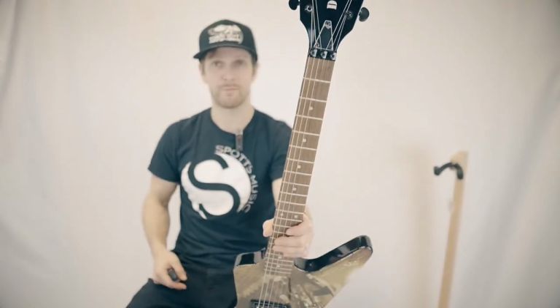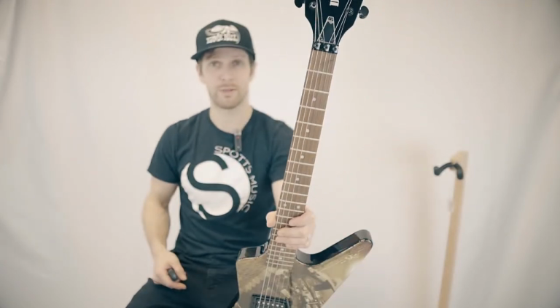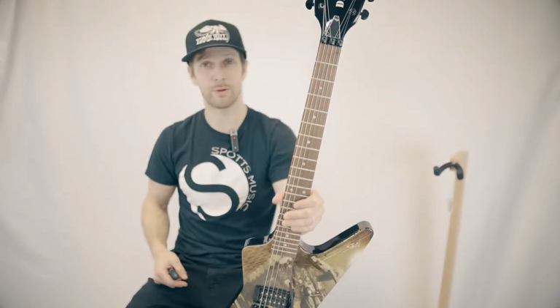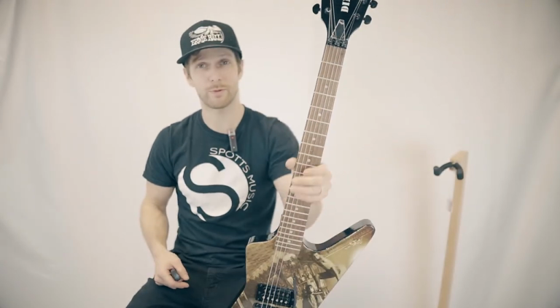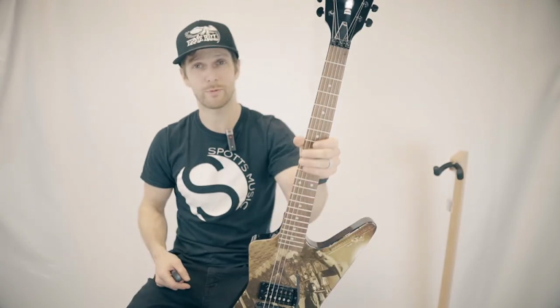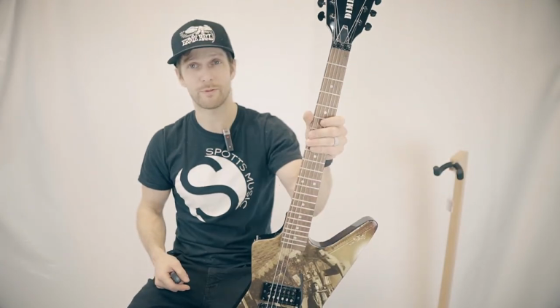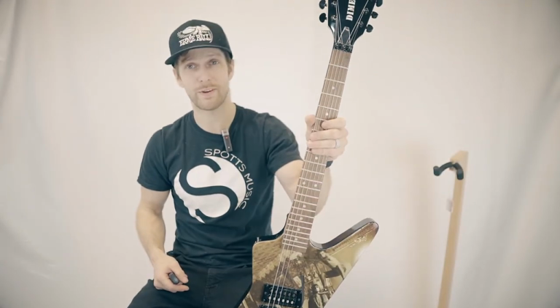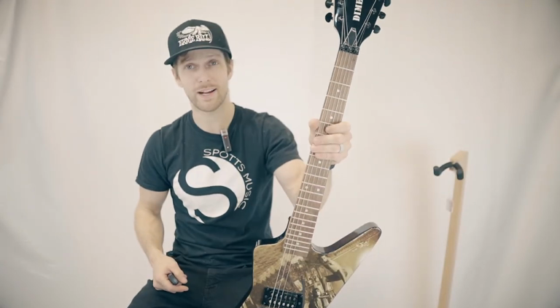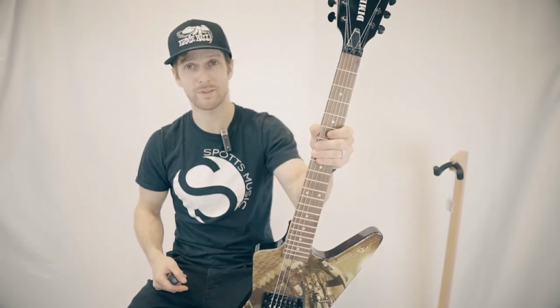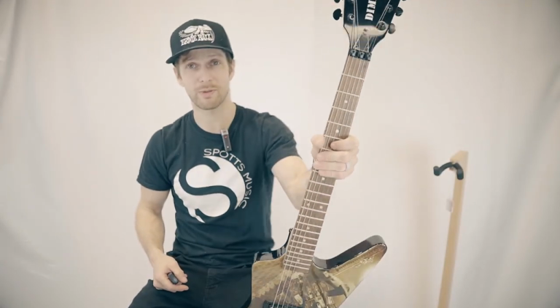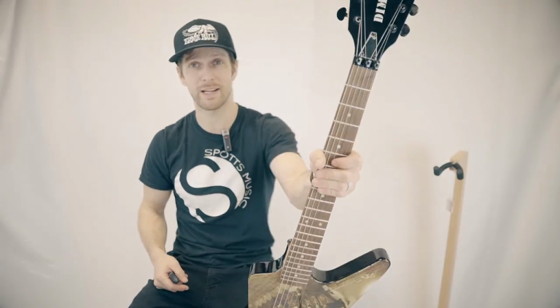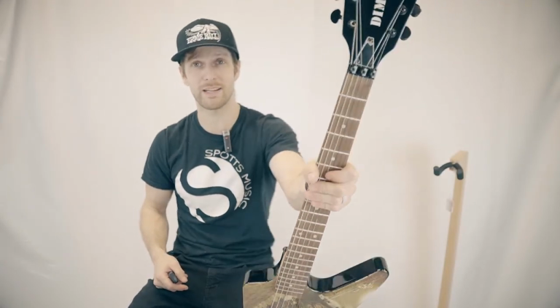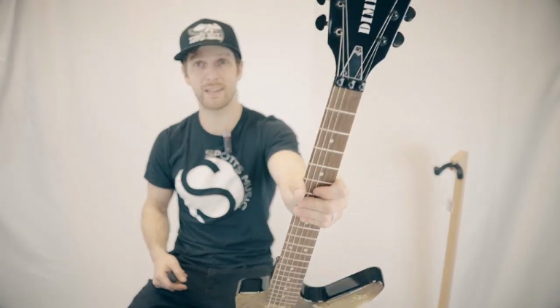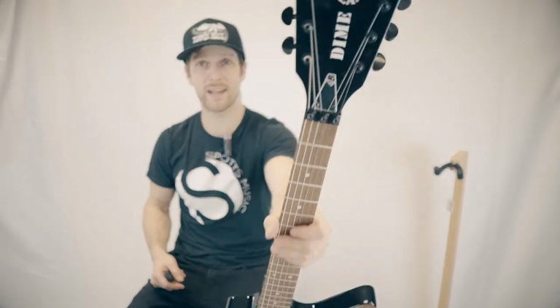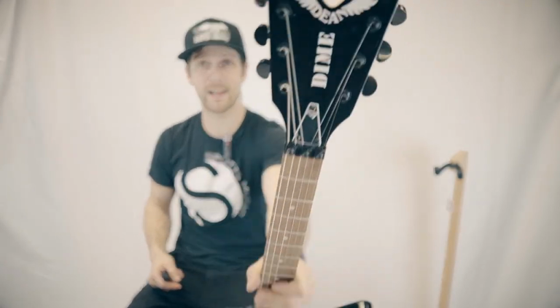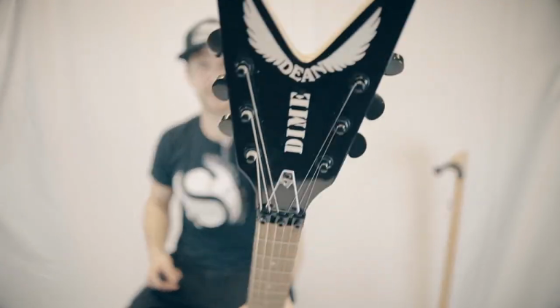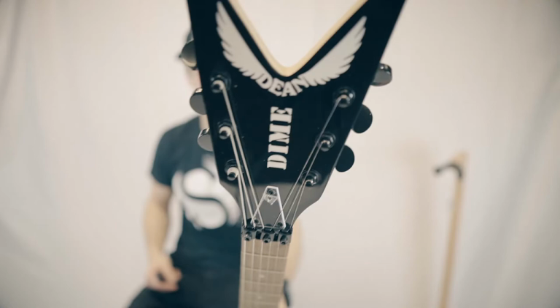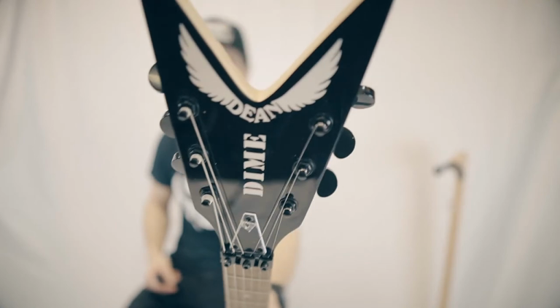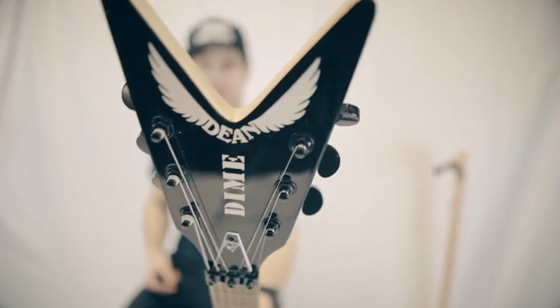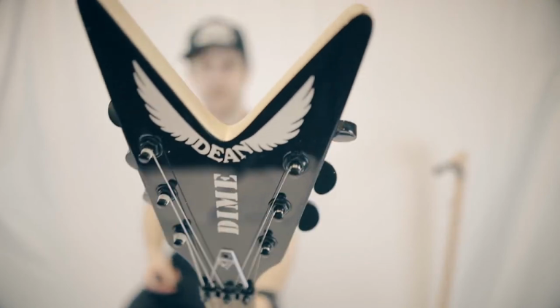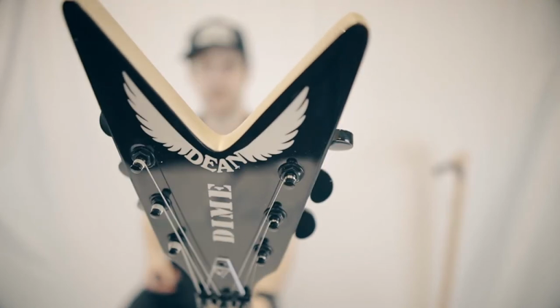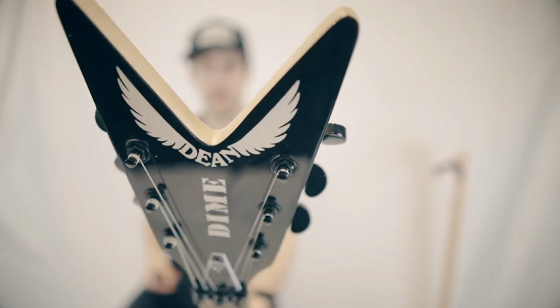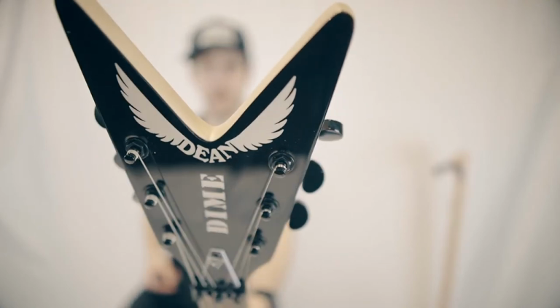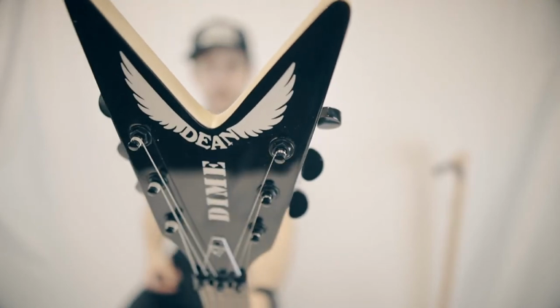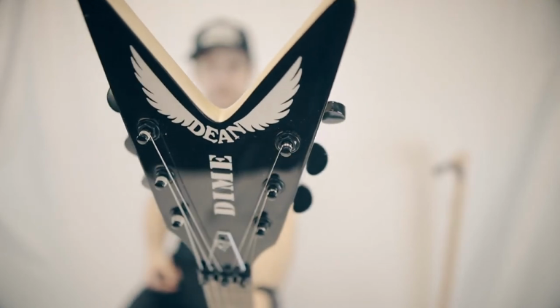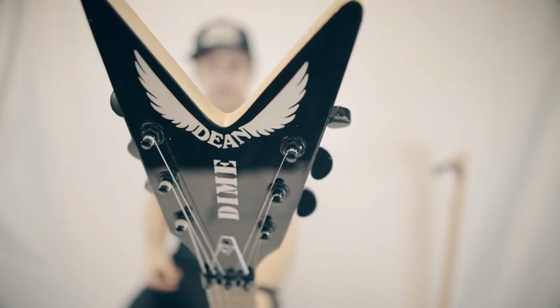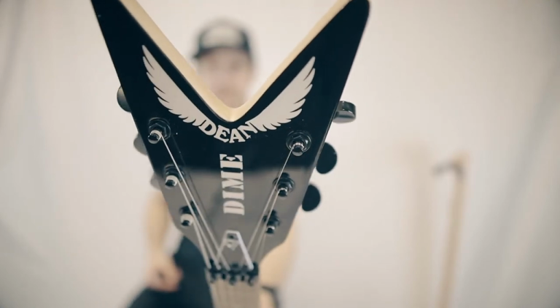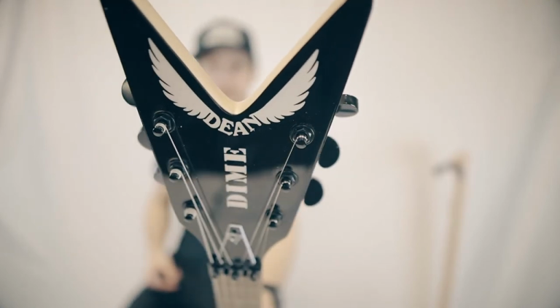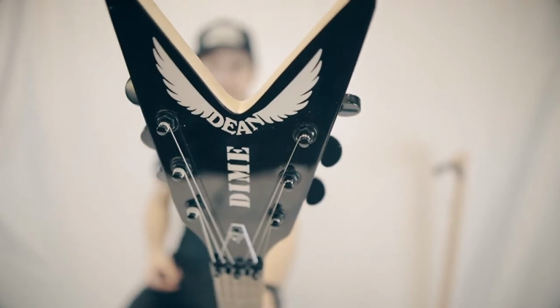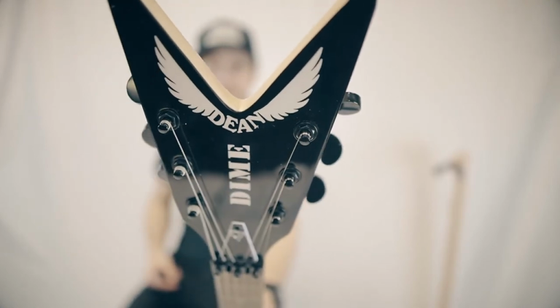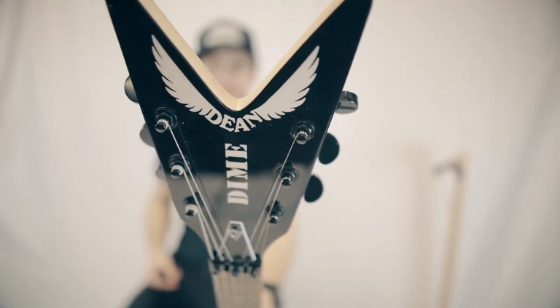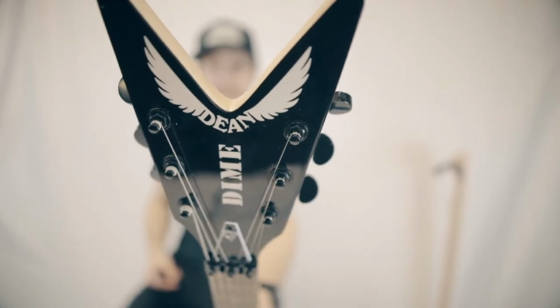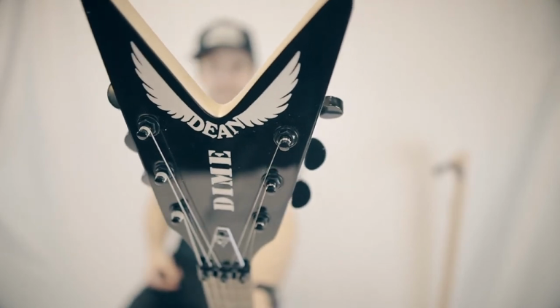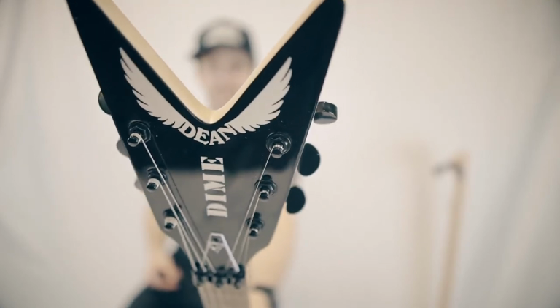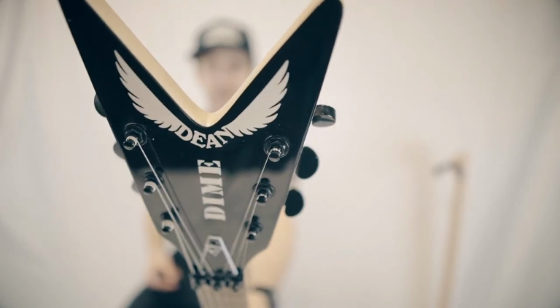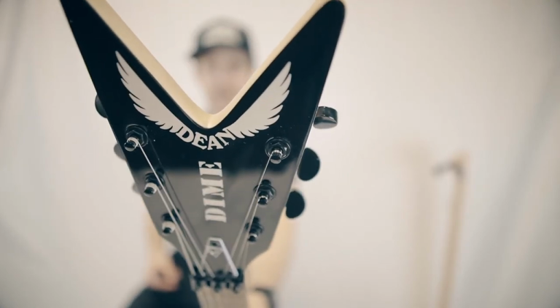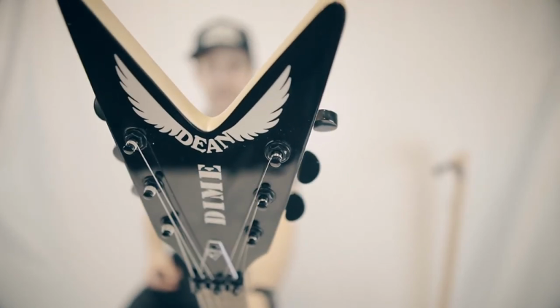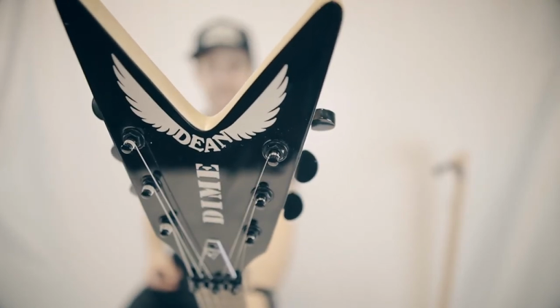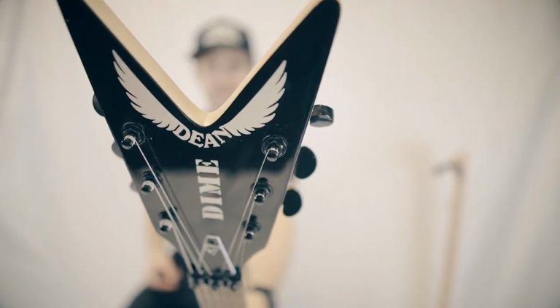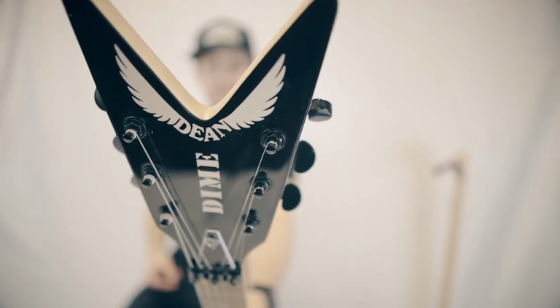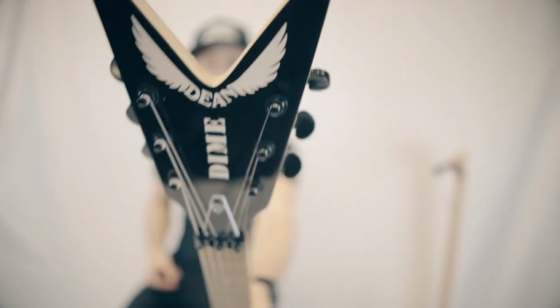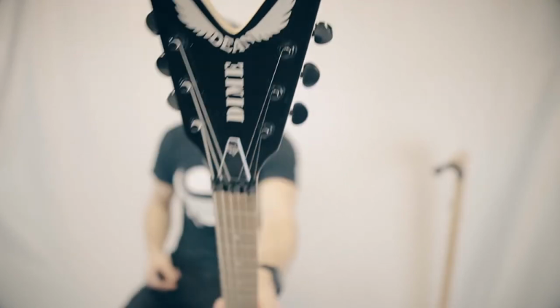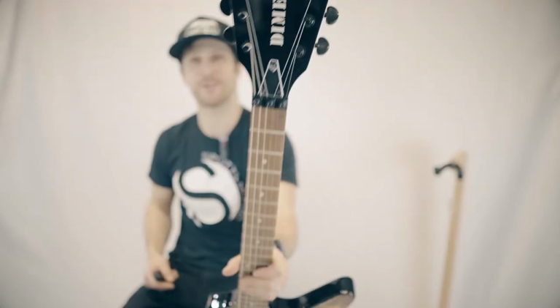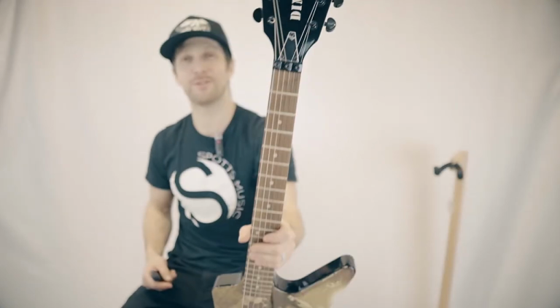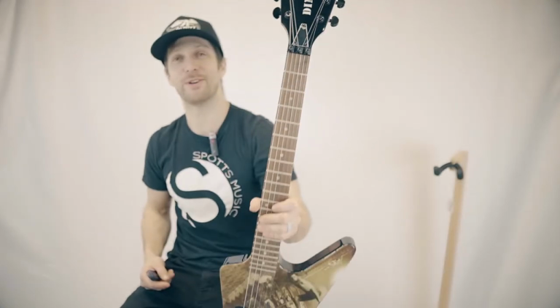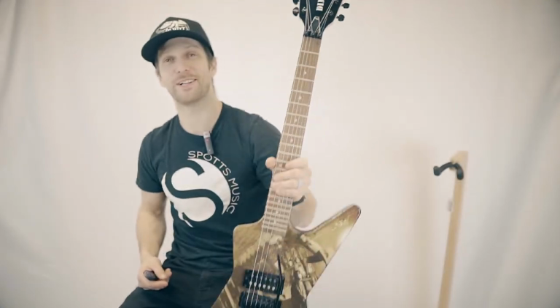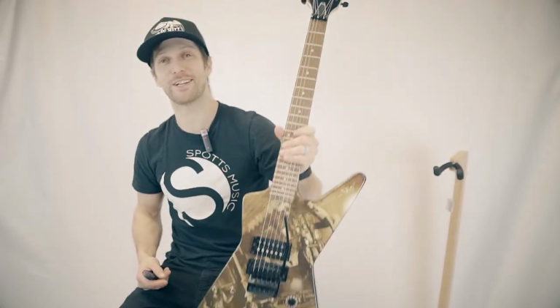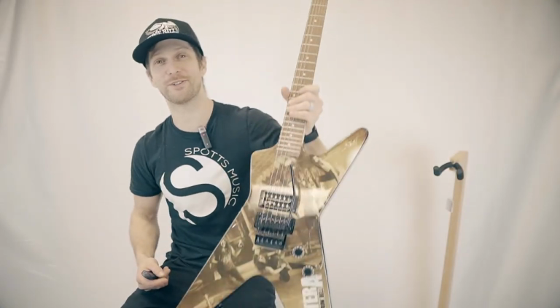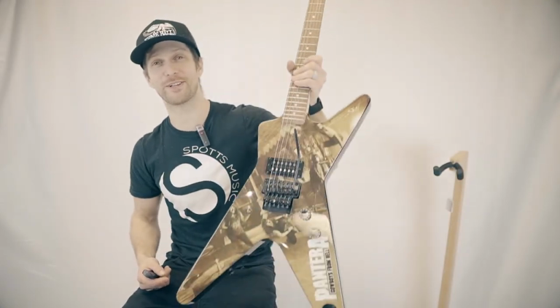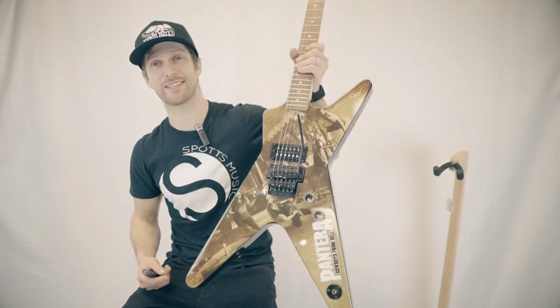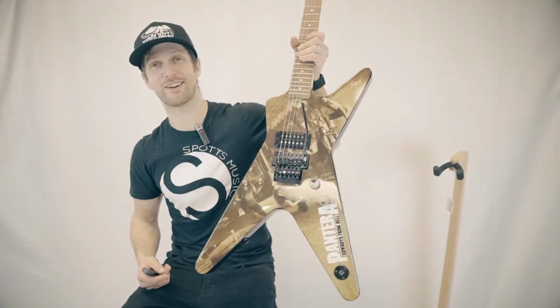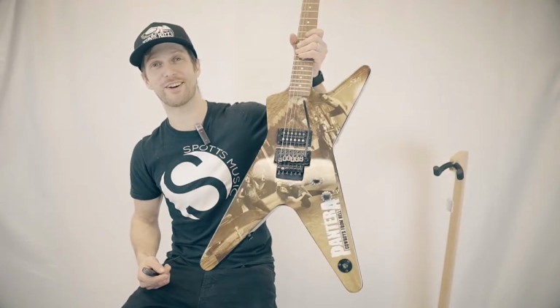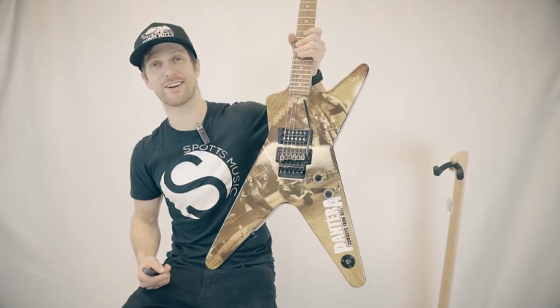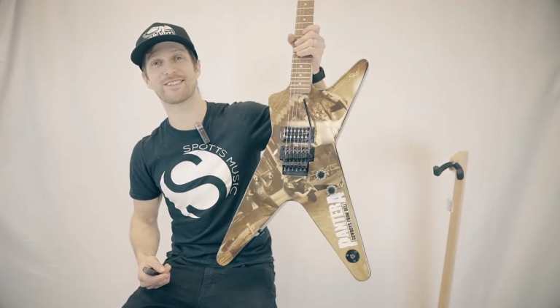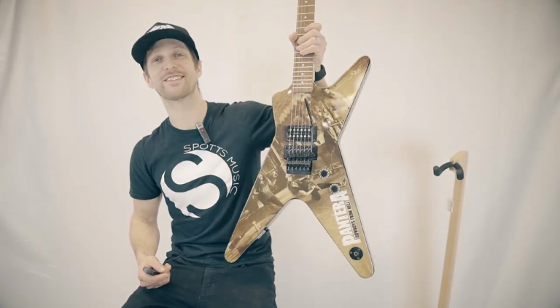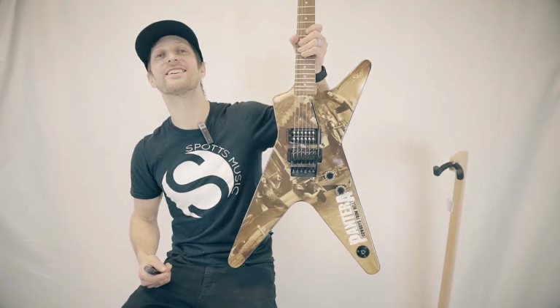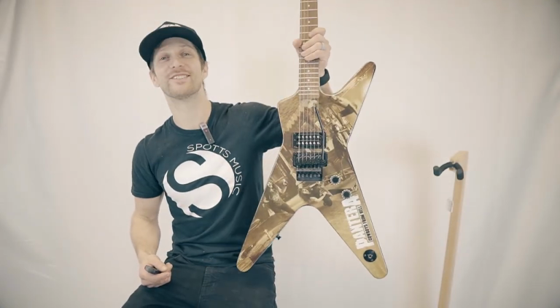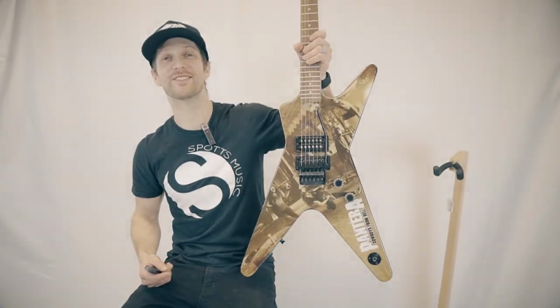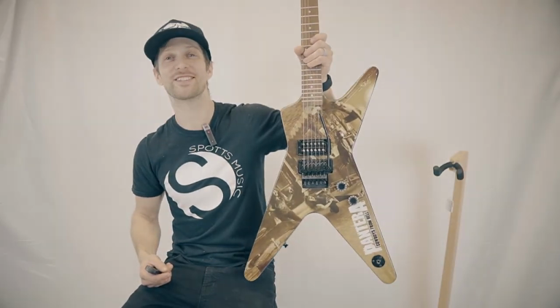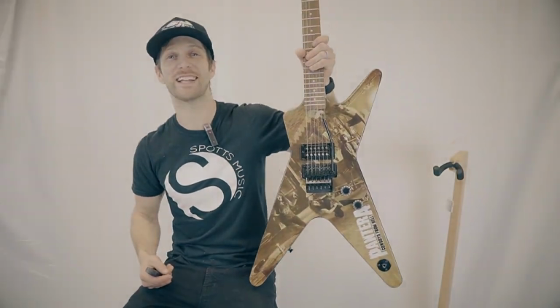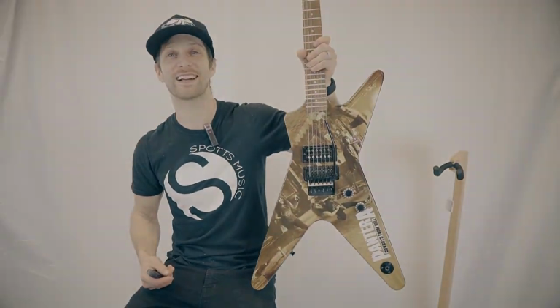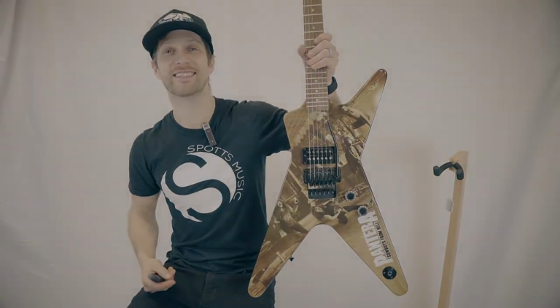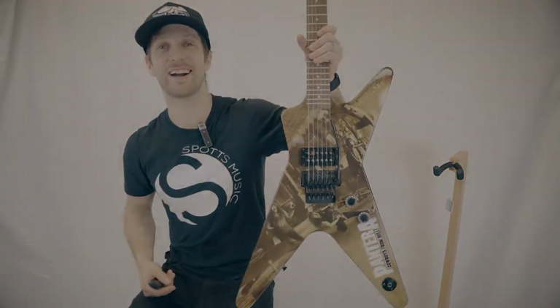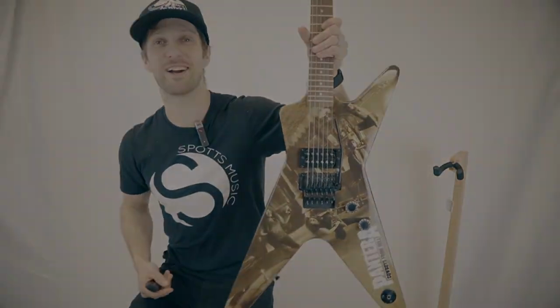Beautiful fast playing neck, oversized headstock — these are really cool guitars. We'll see you next time.